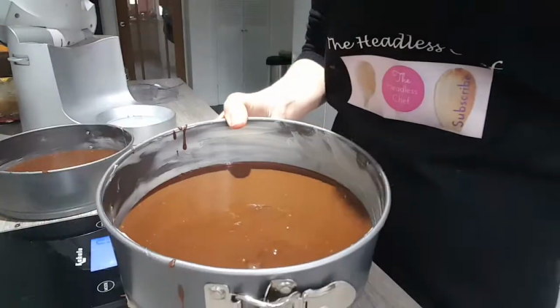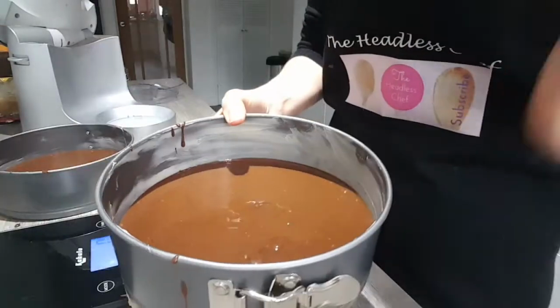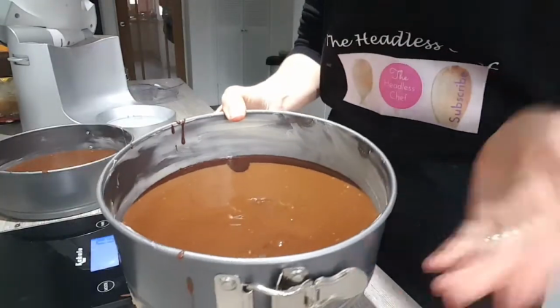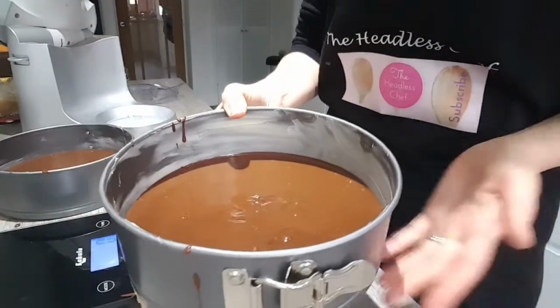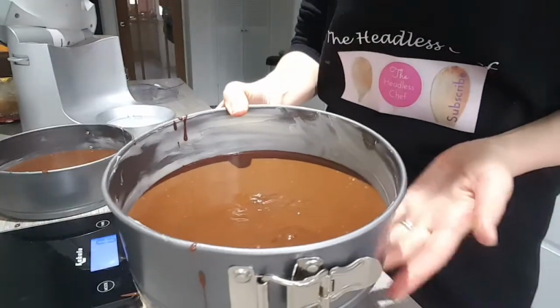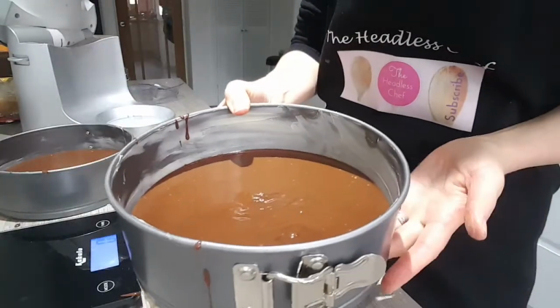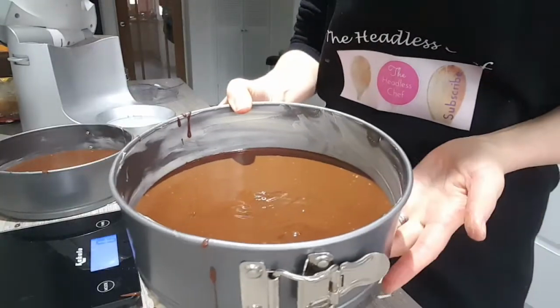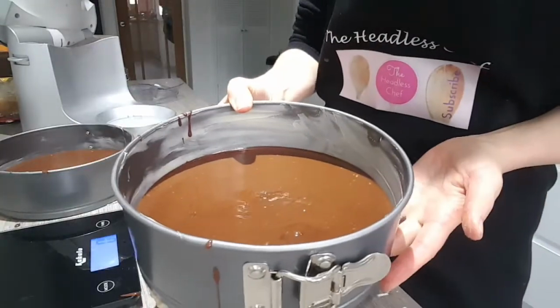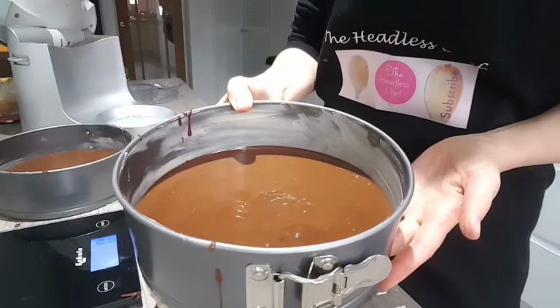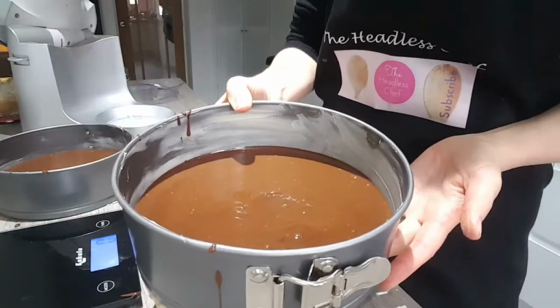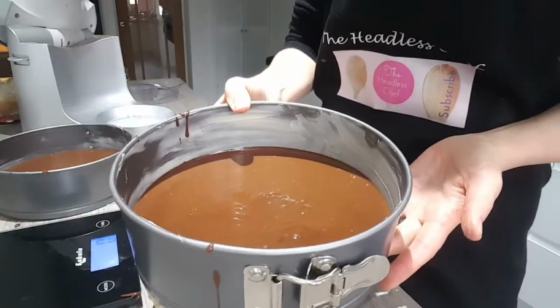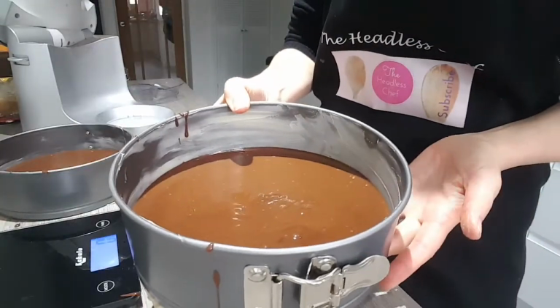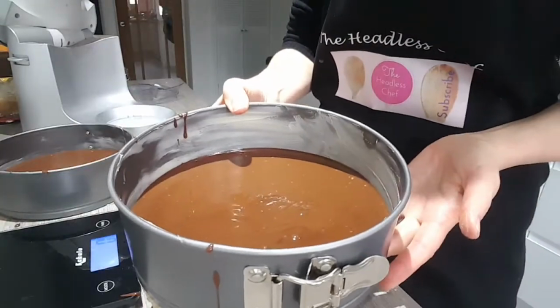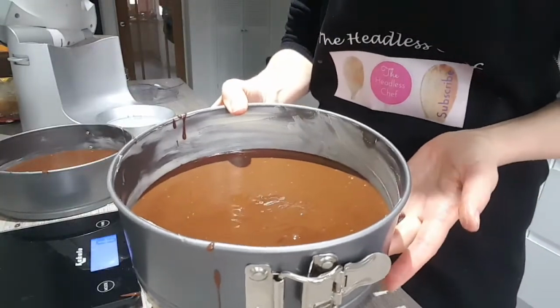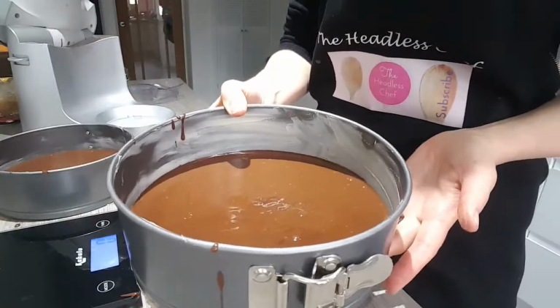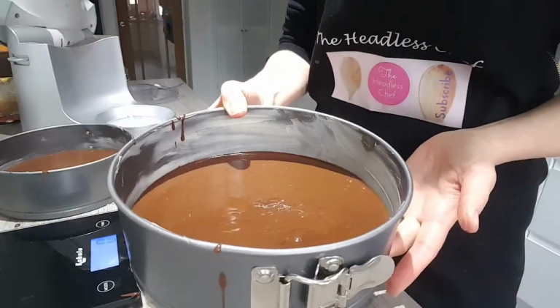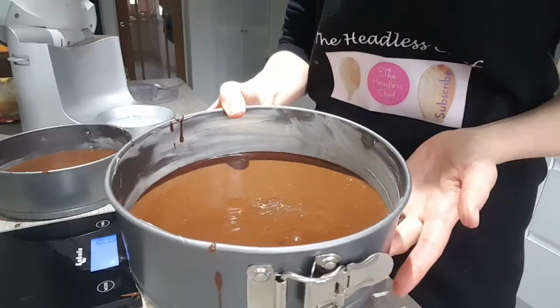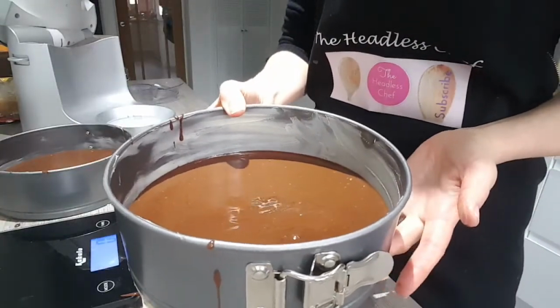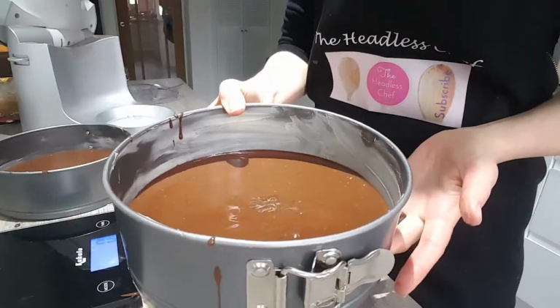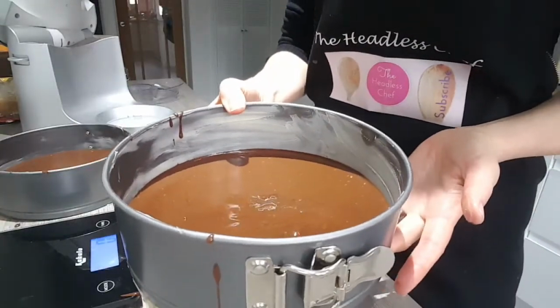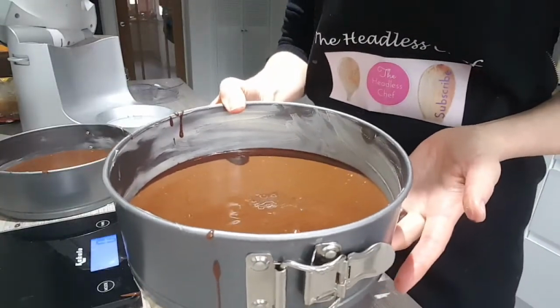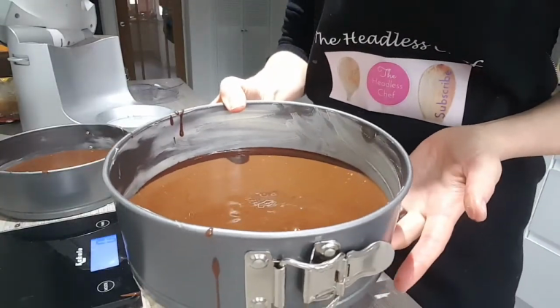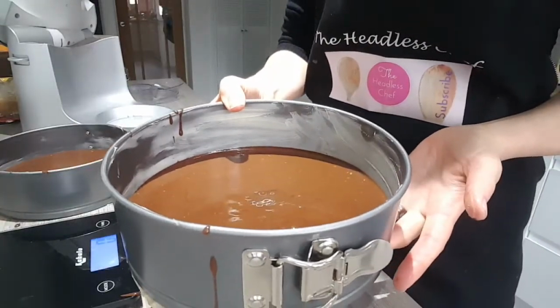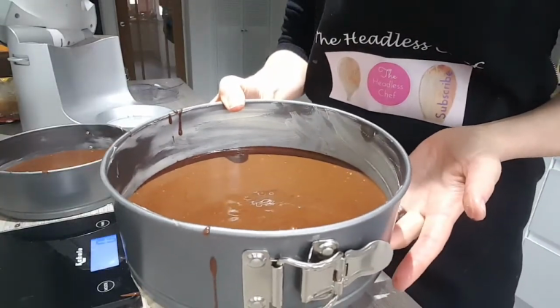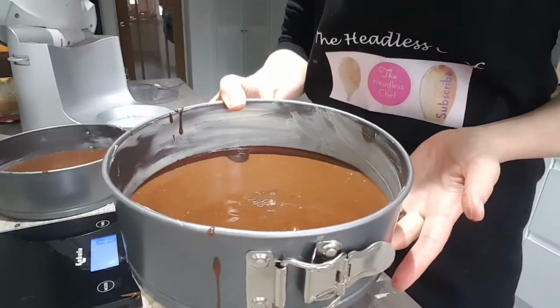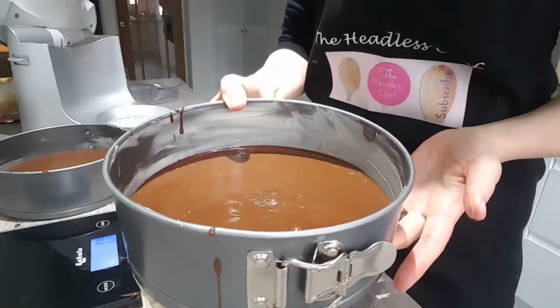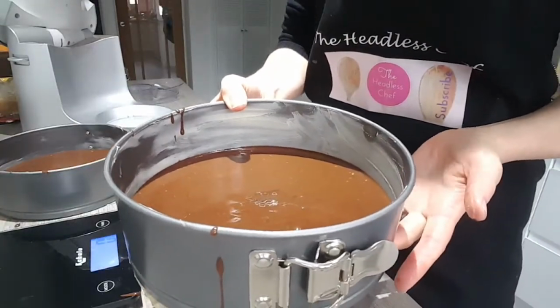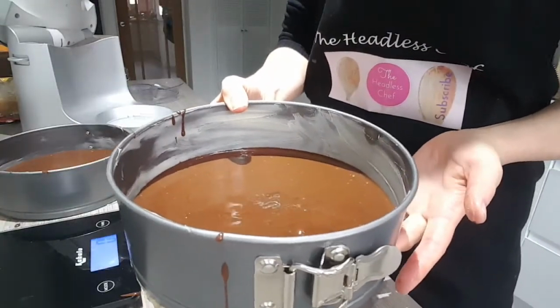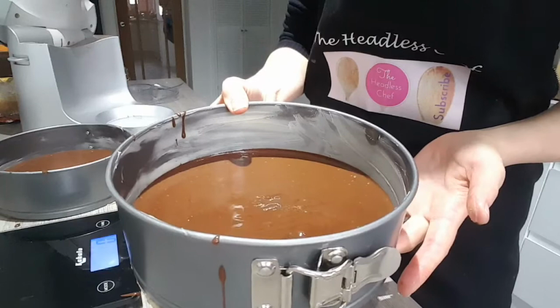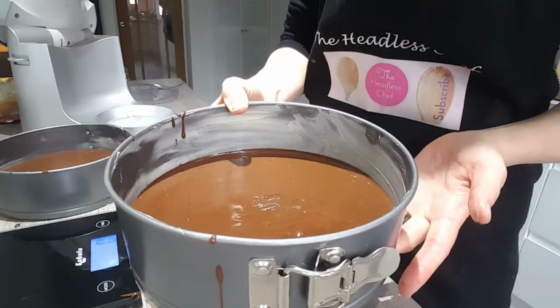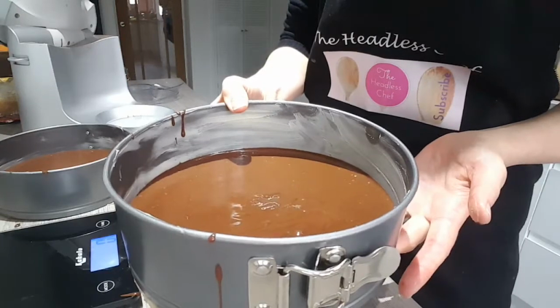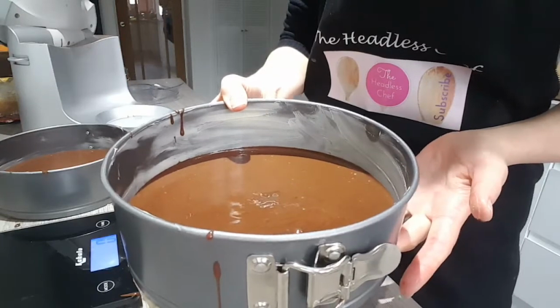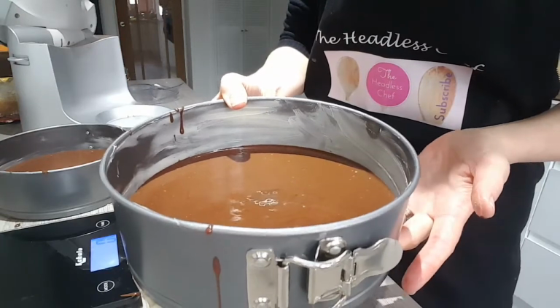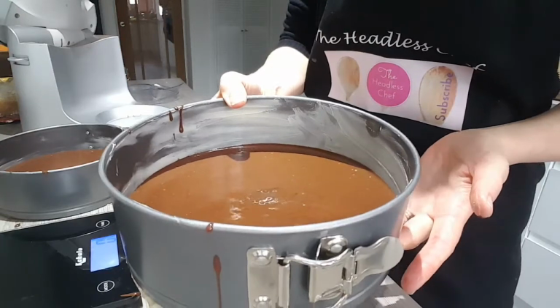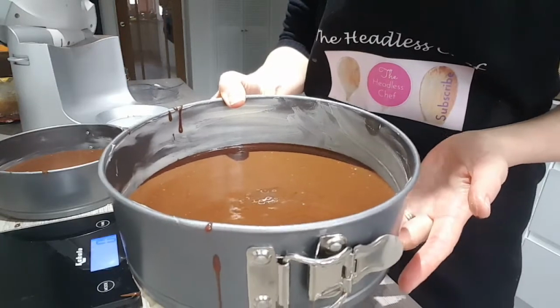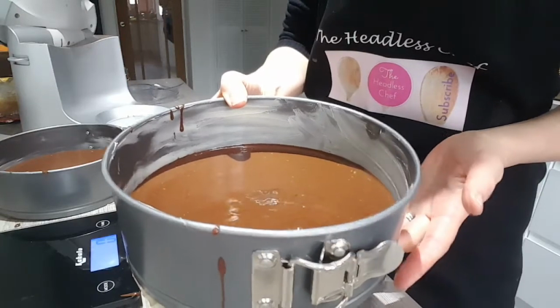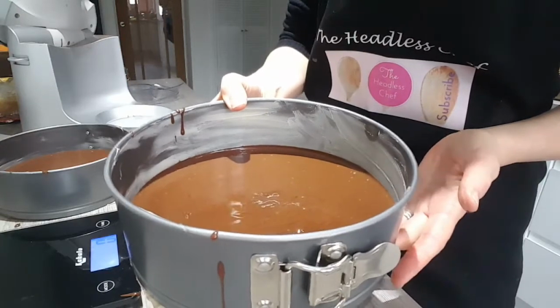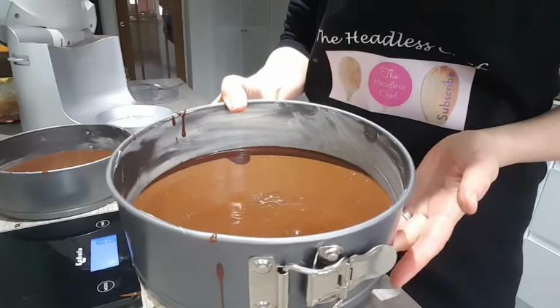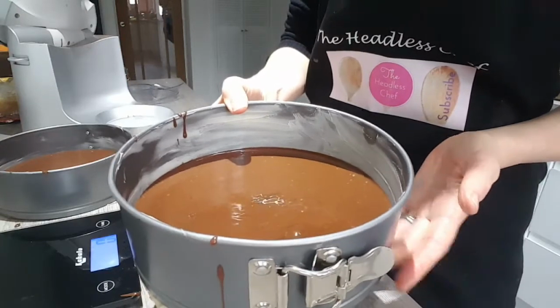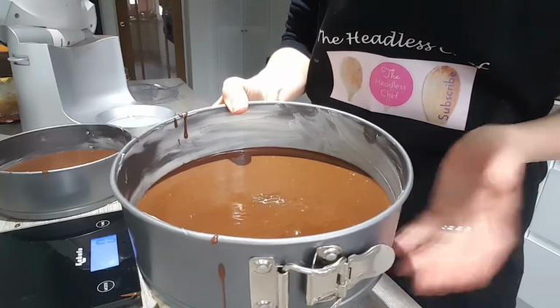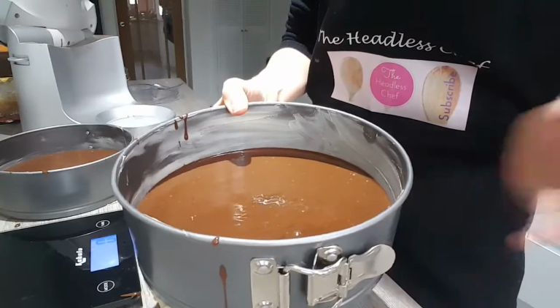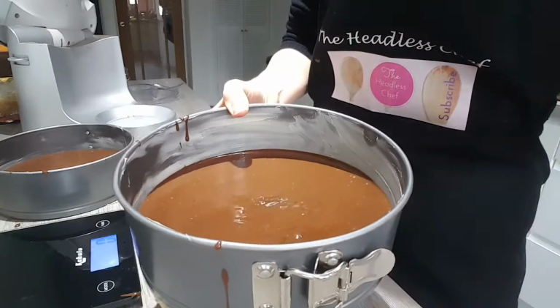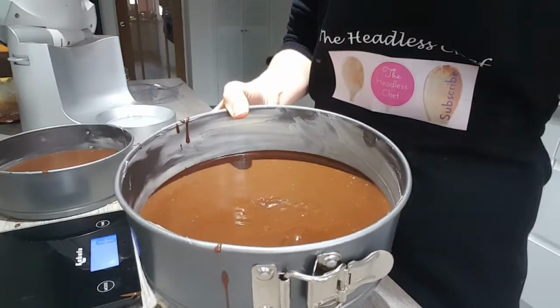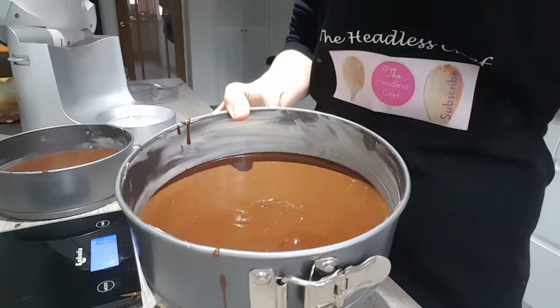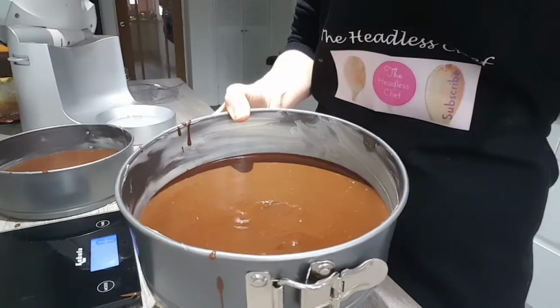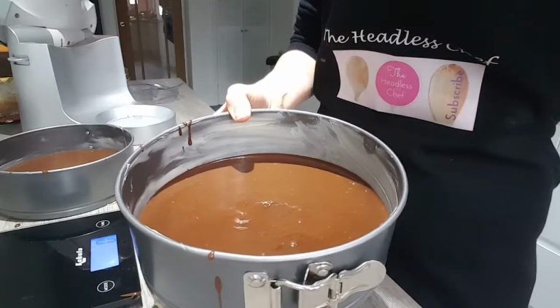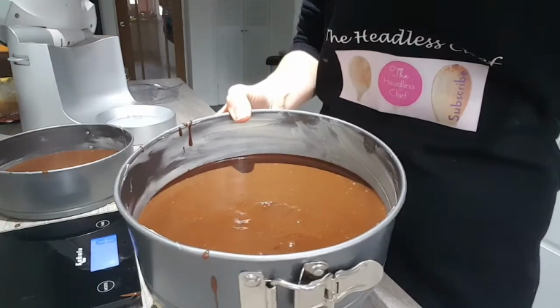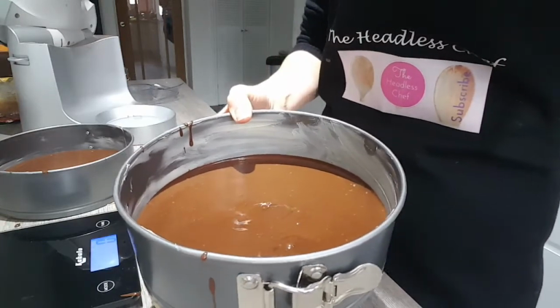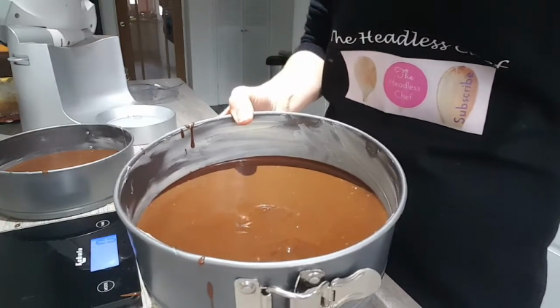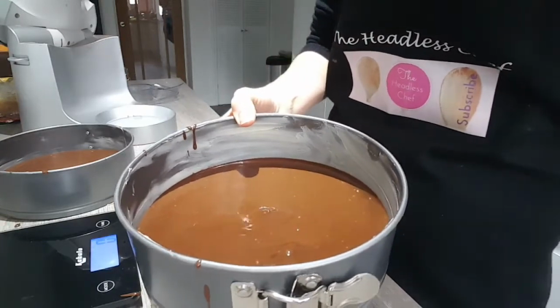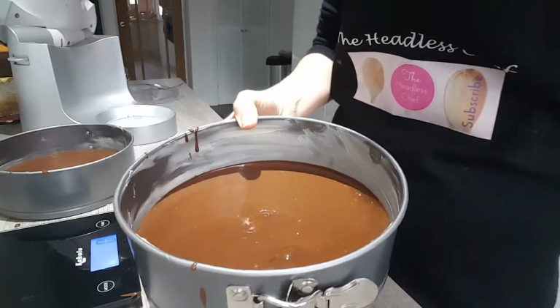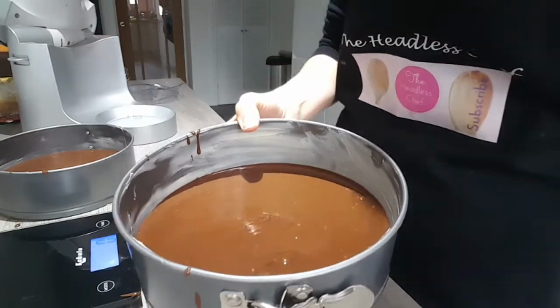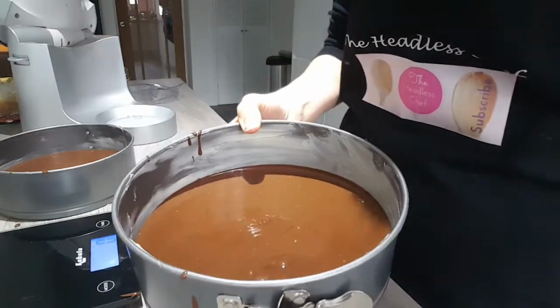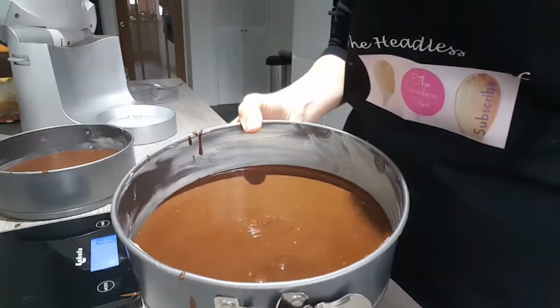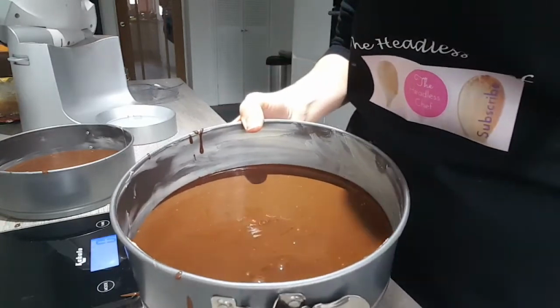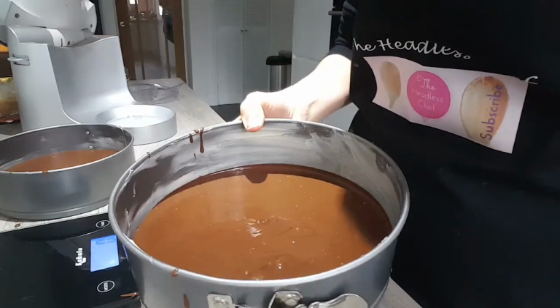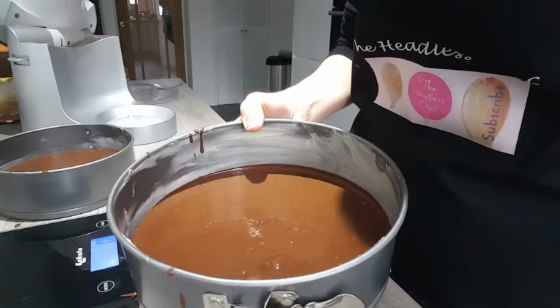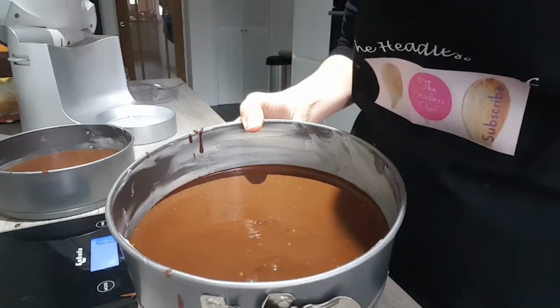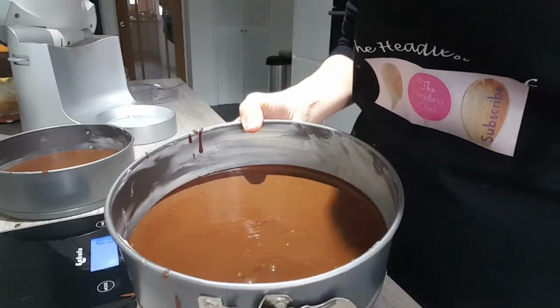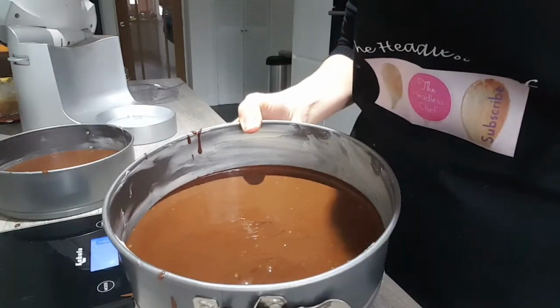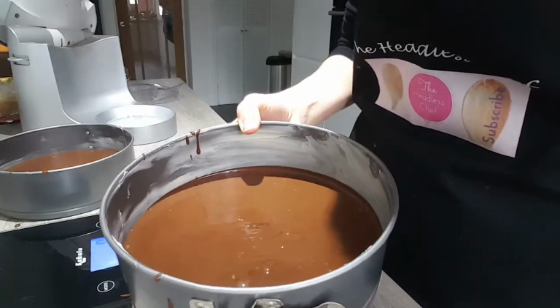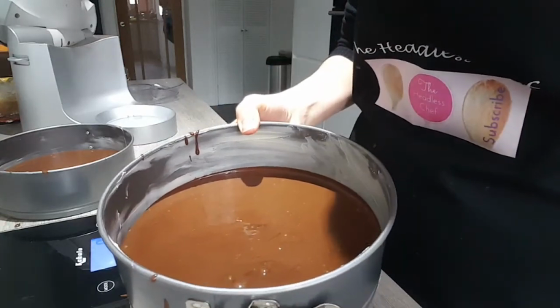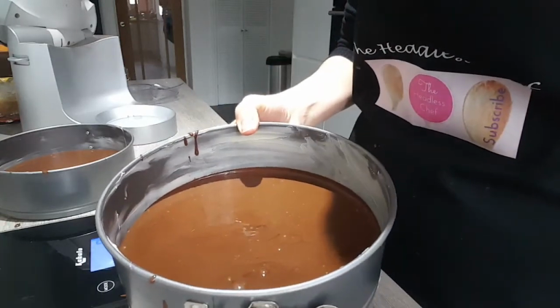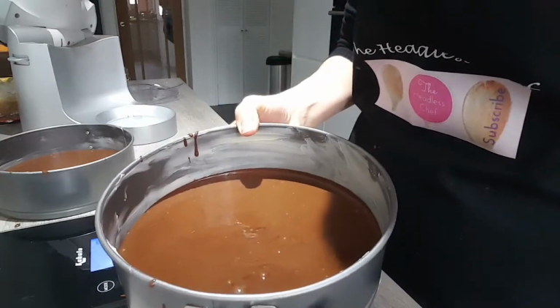I'm going to bake this now in the oven for about 30 to 35 minutes at 180 degrees fan oven.